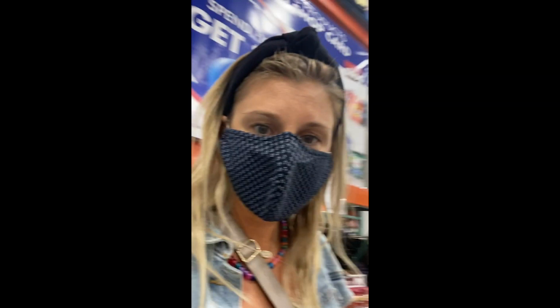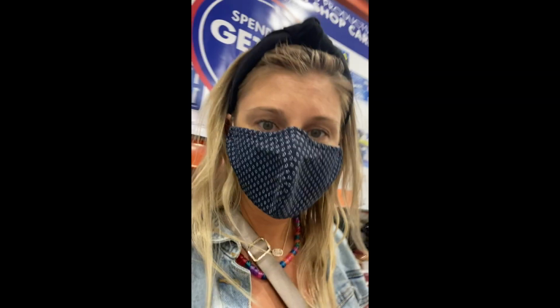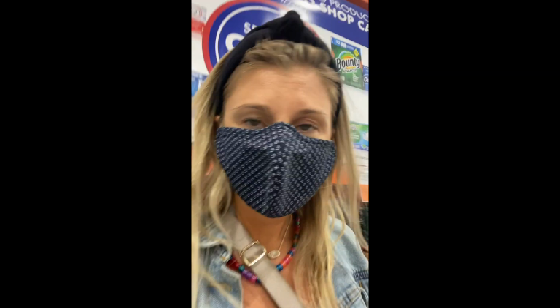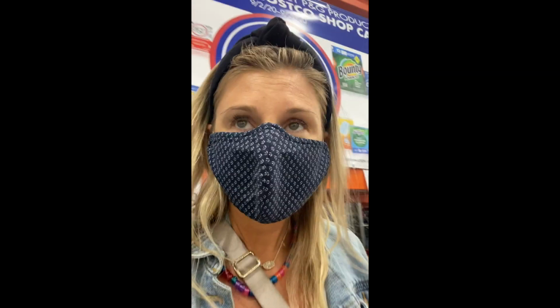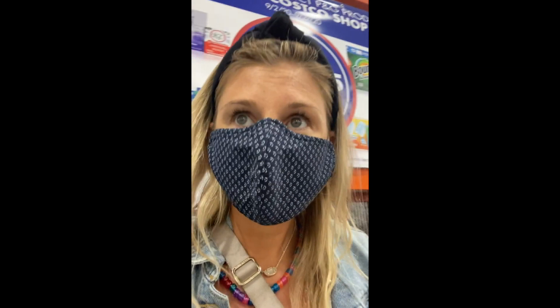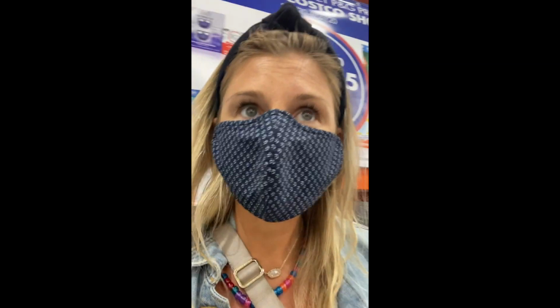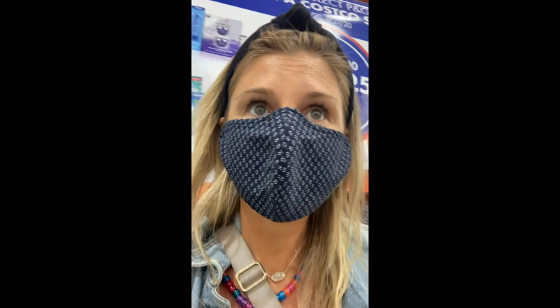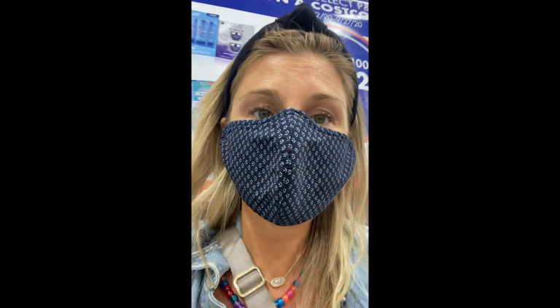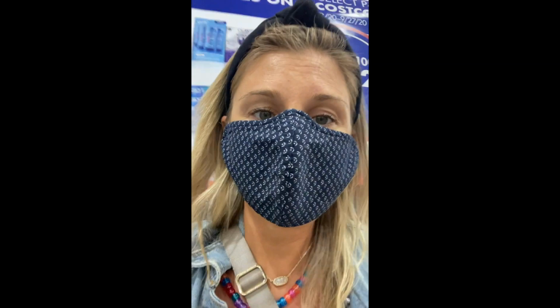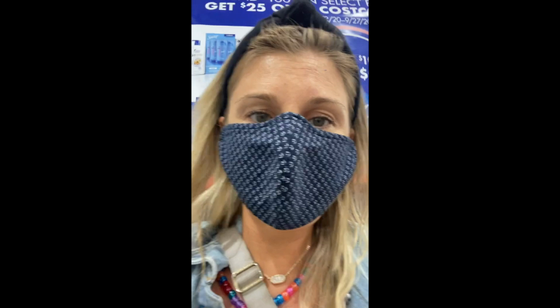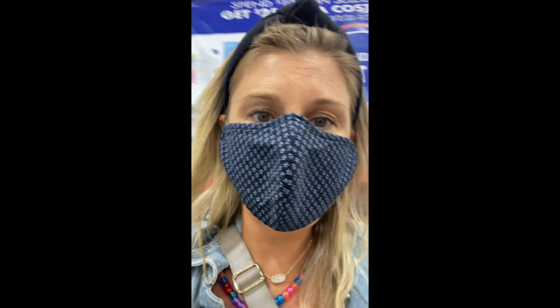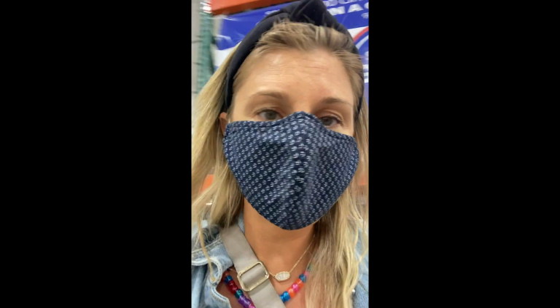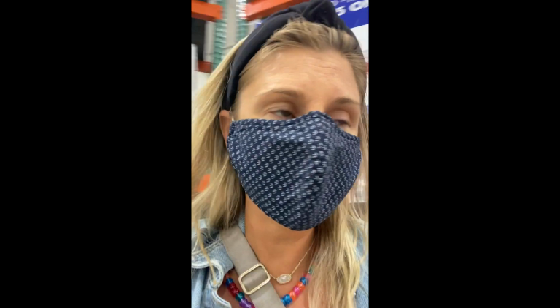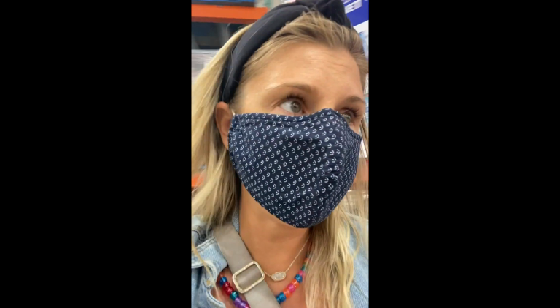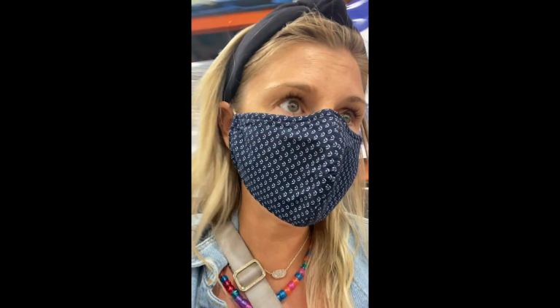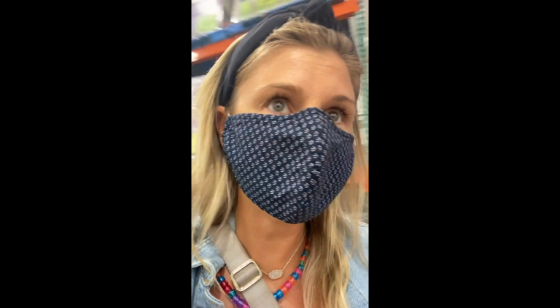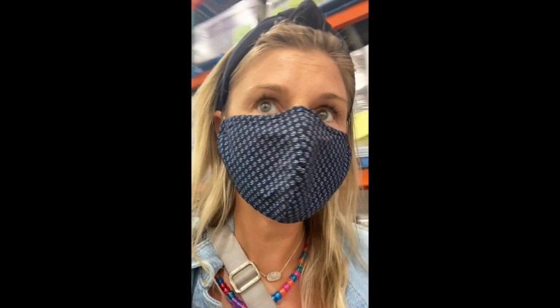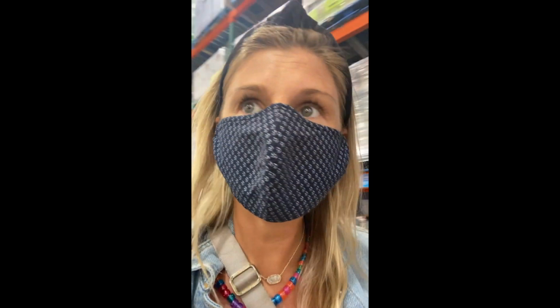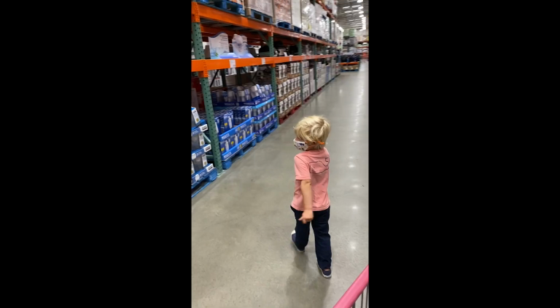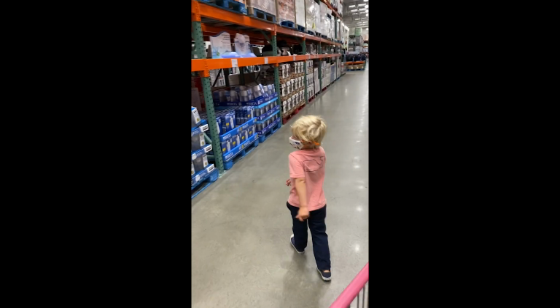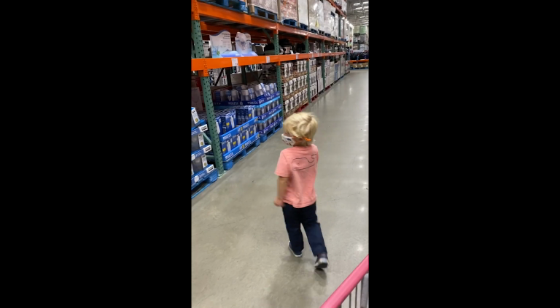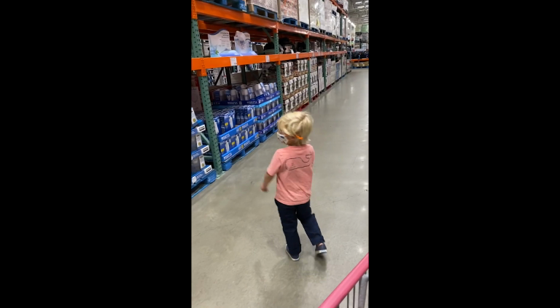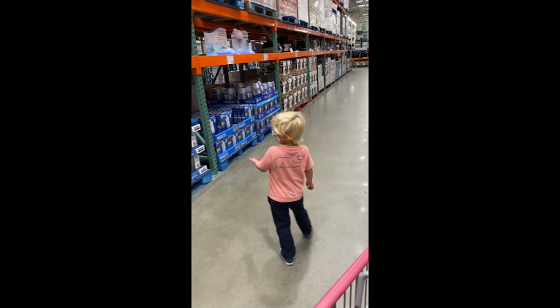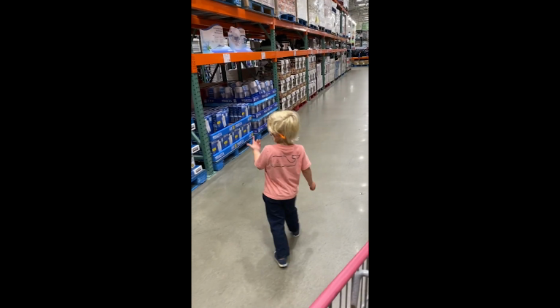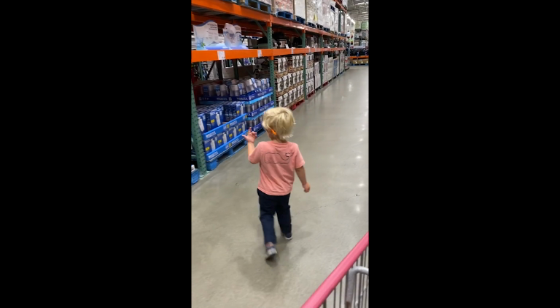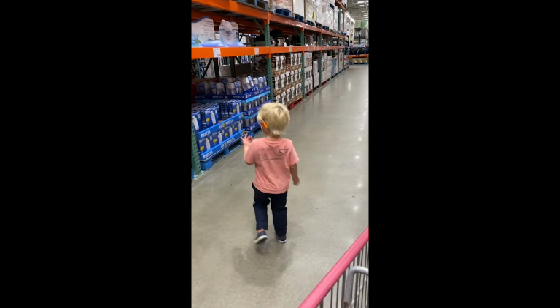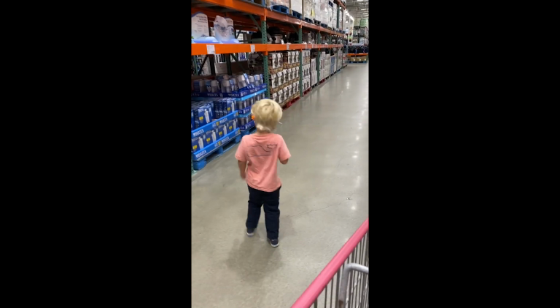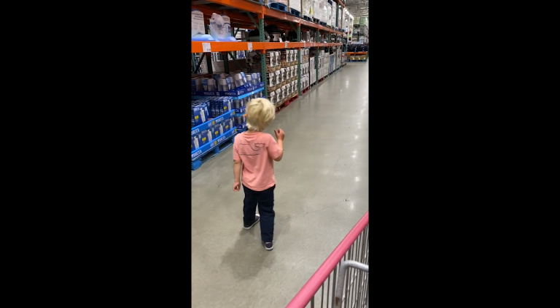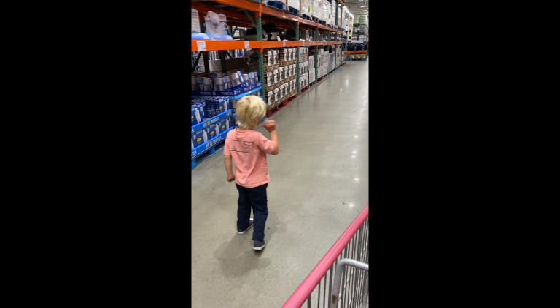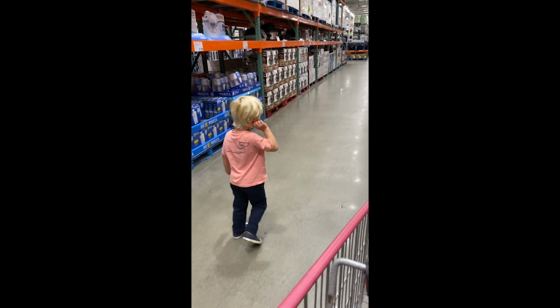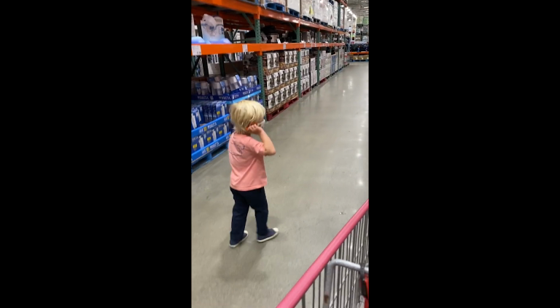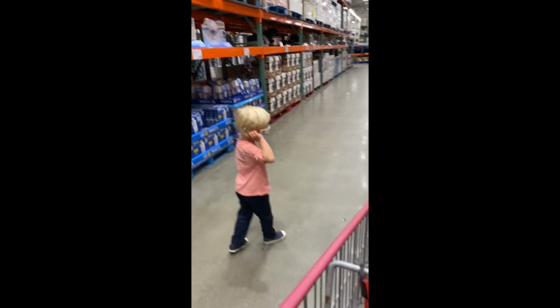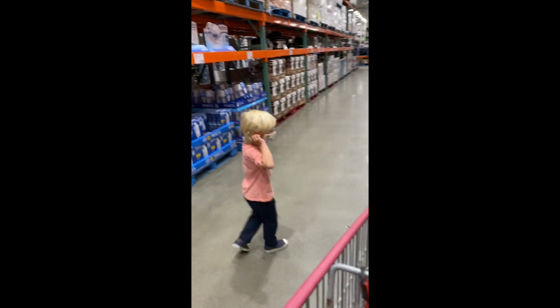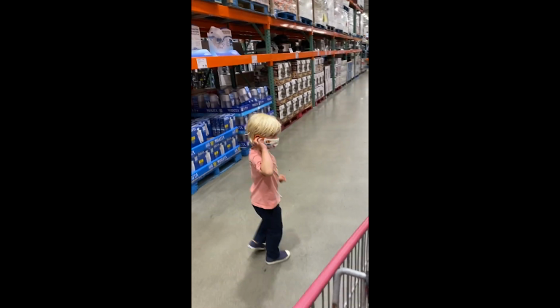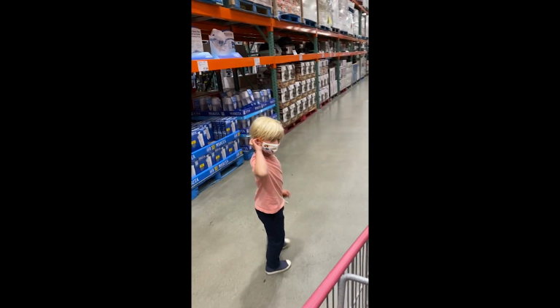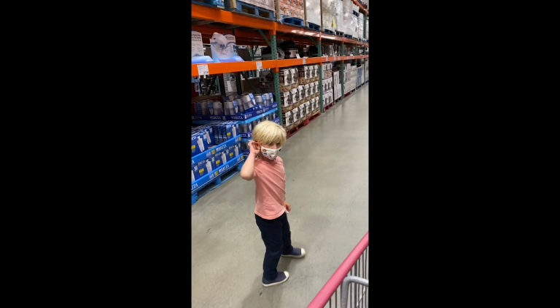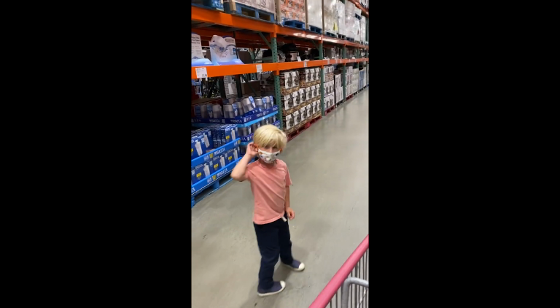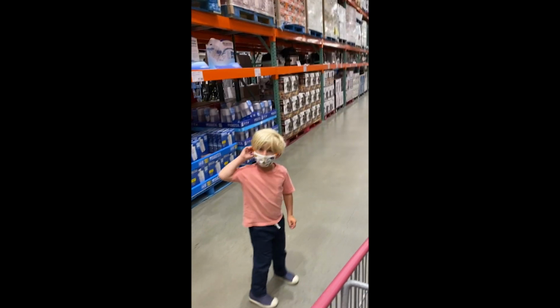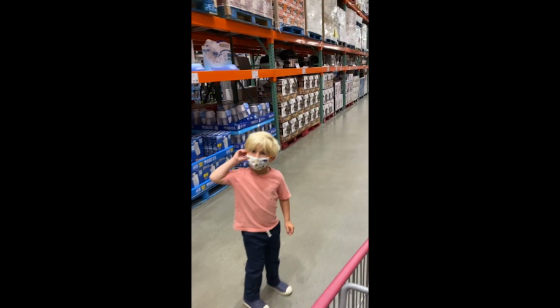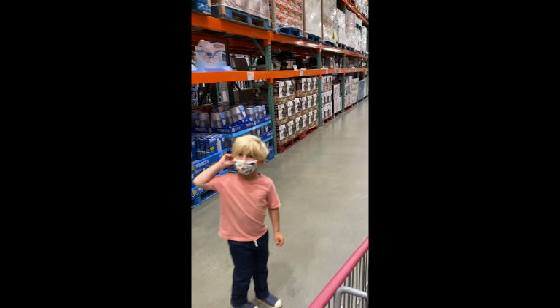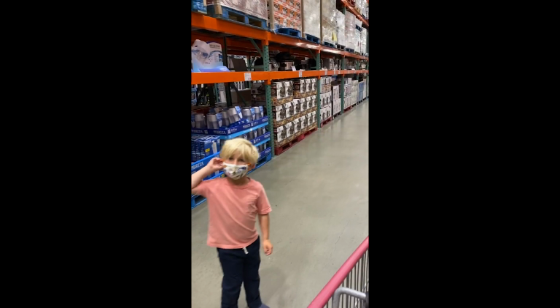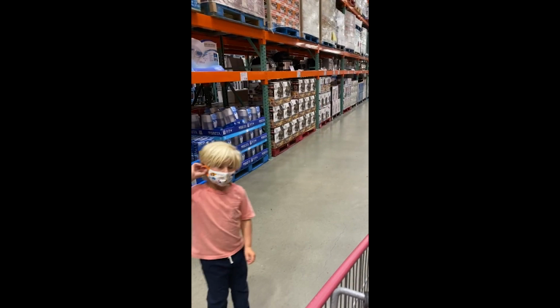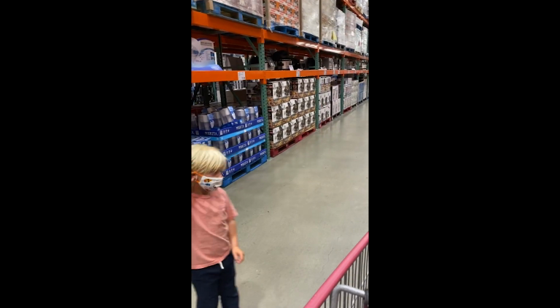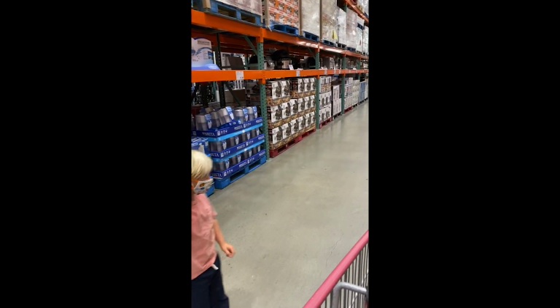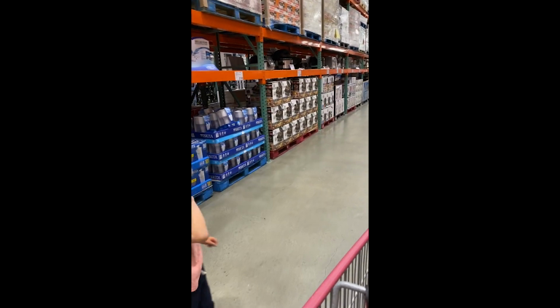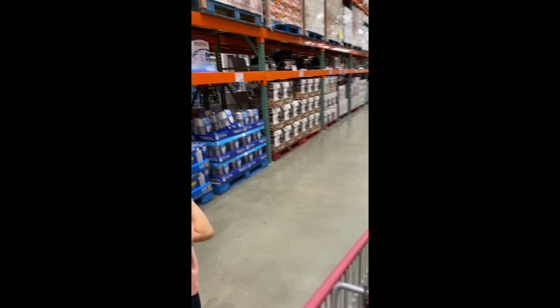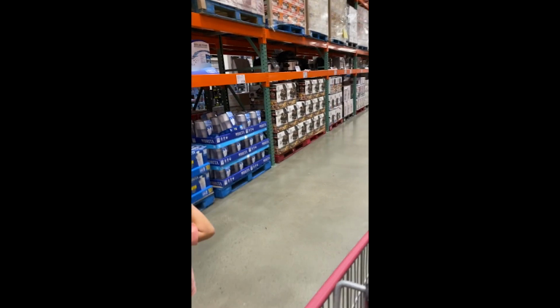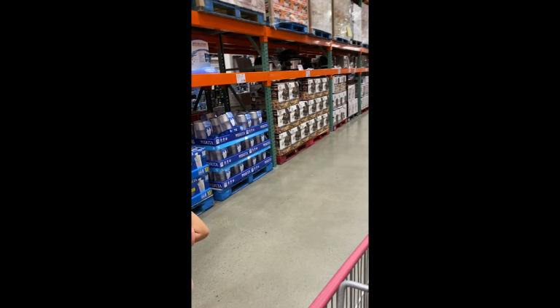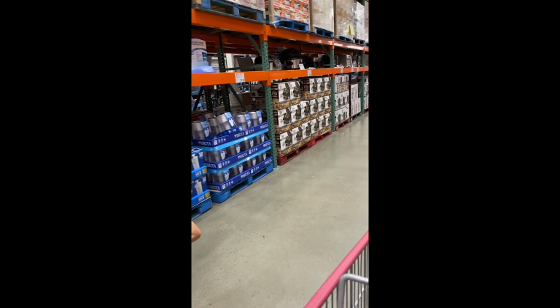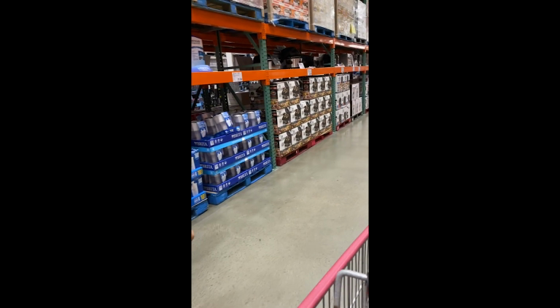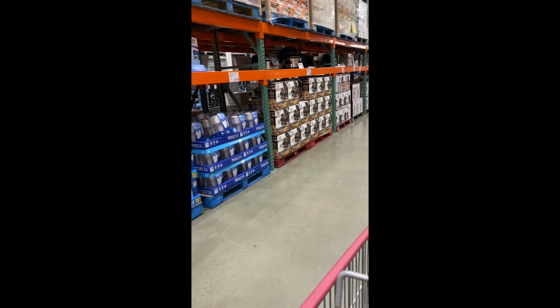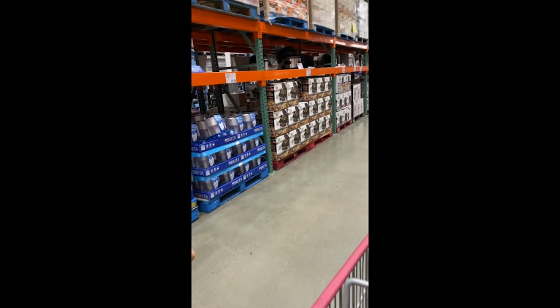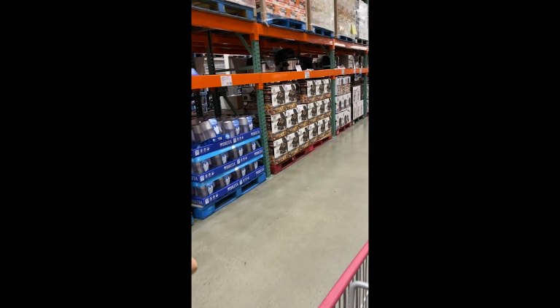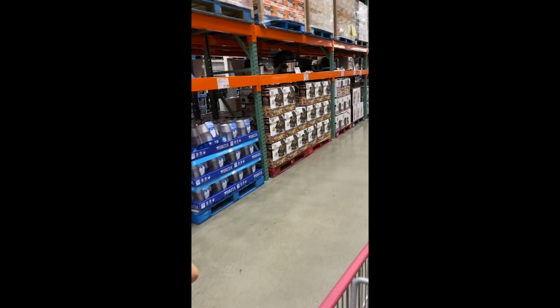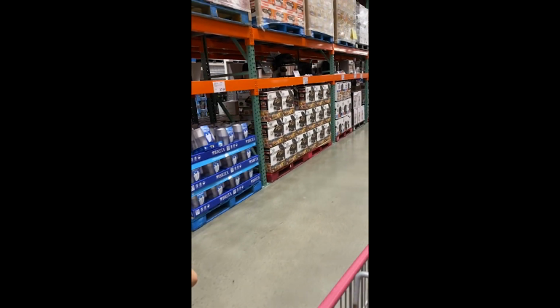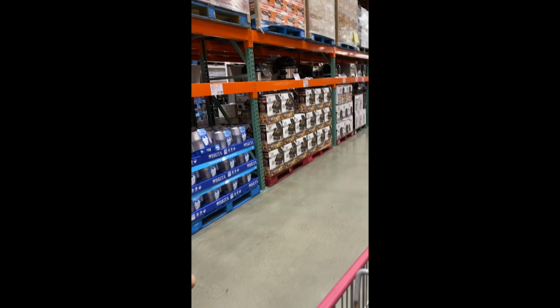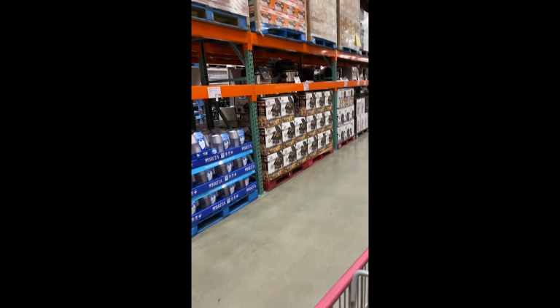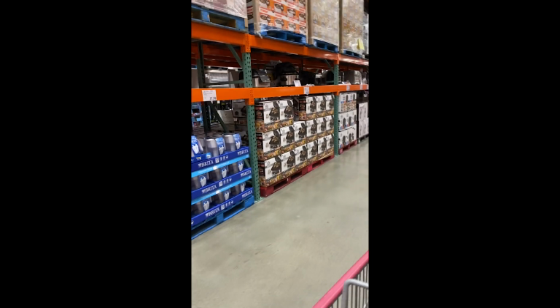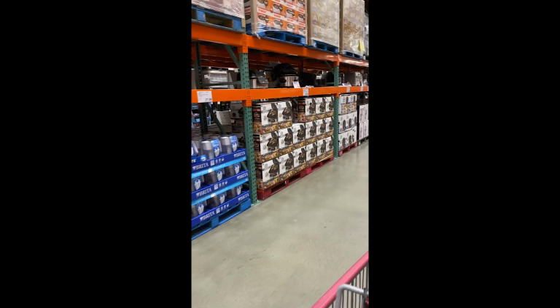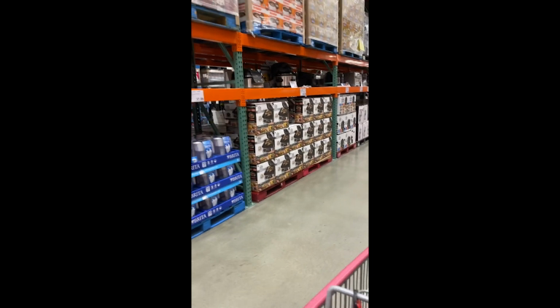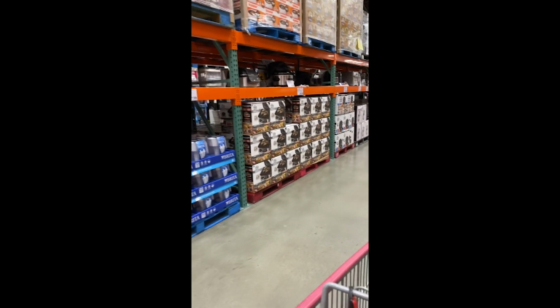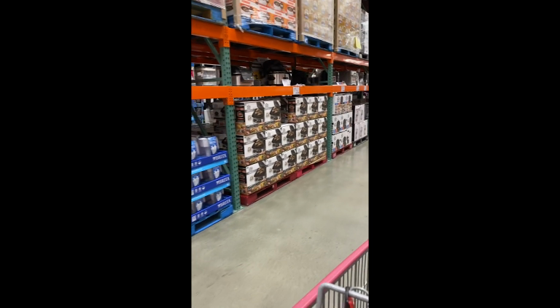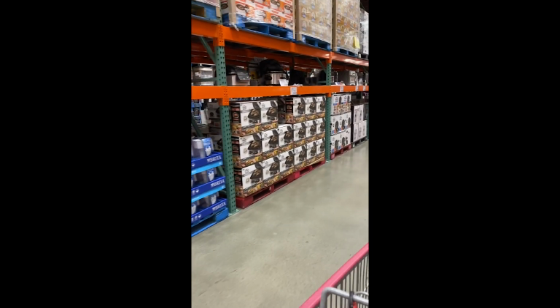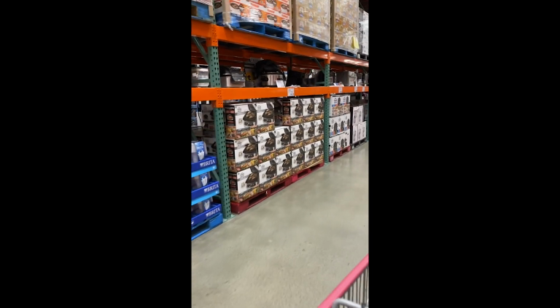This place is enormous. Where's the food? I'm looking for the food — we haven't even gotten to the food here.